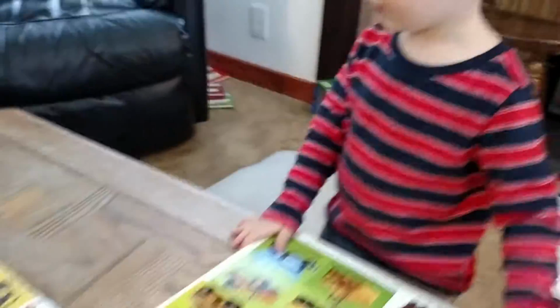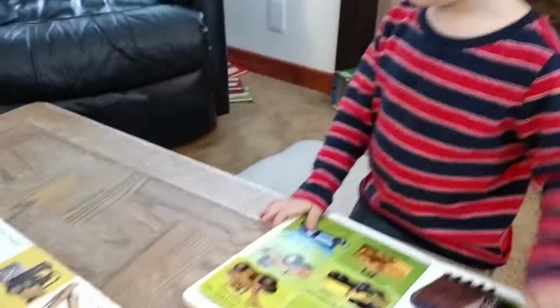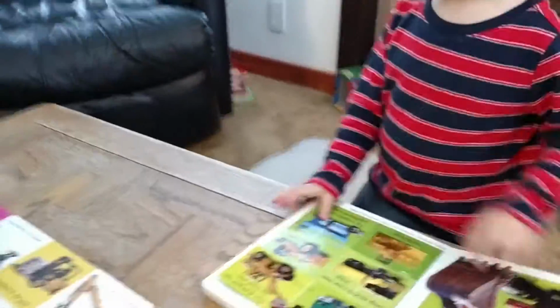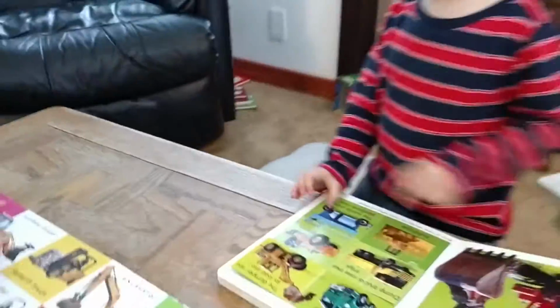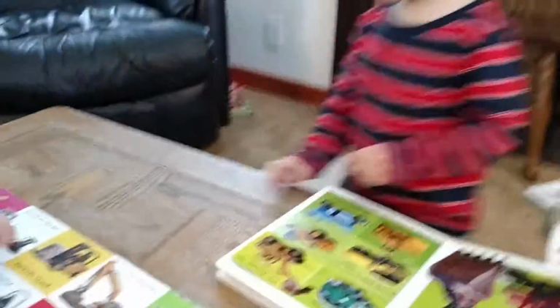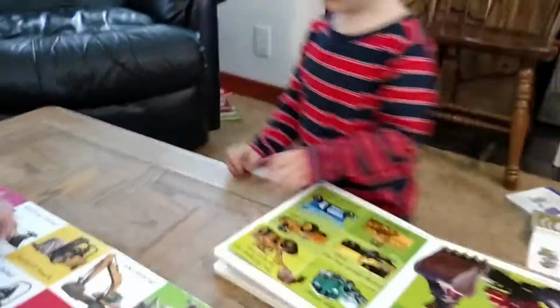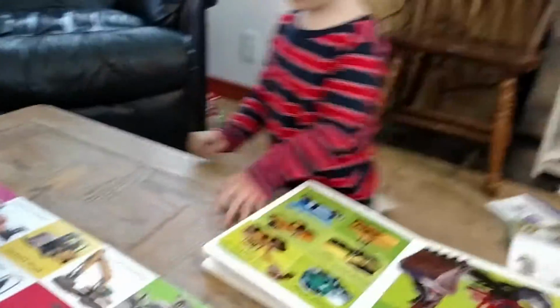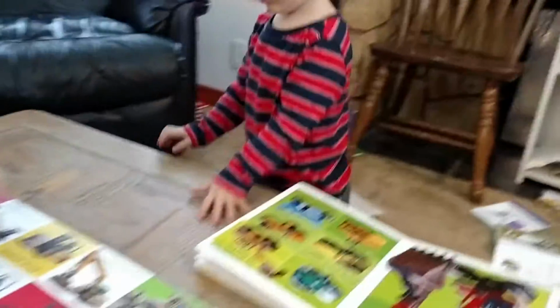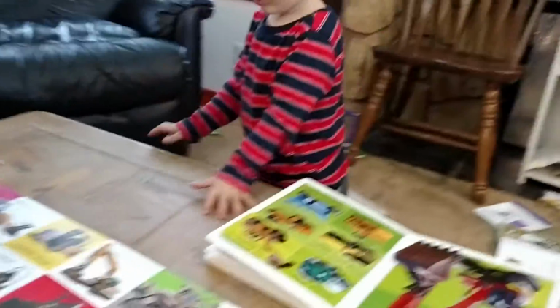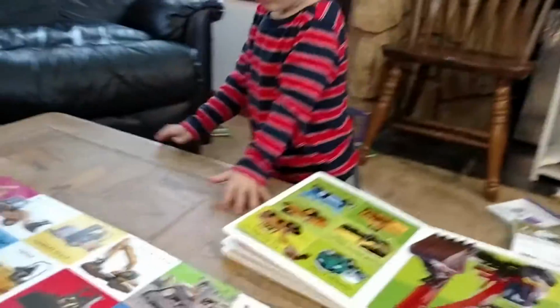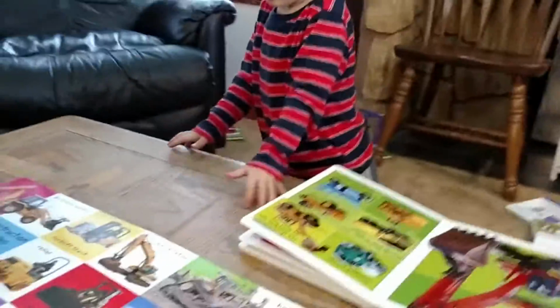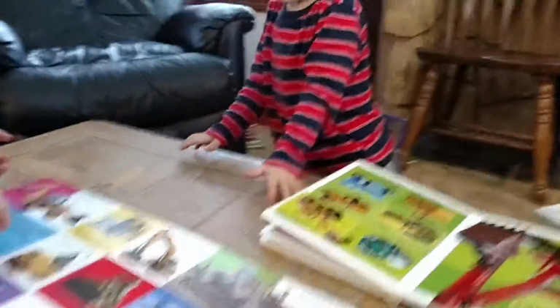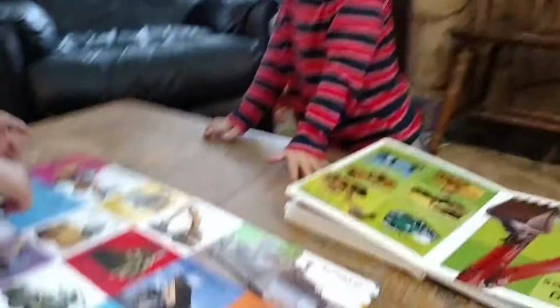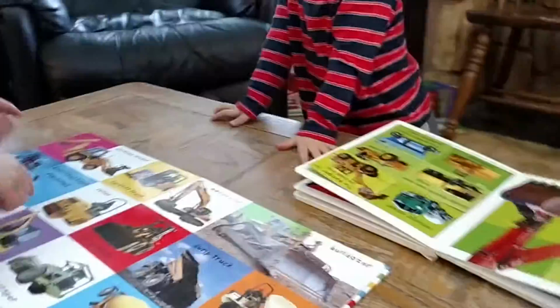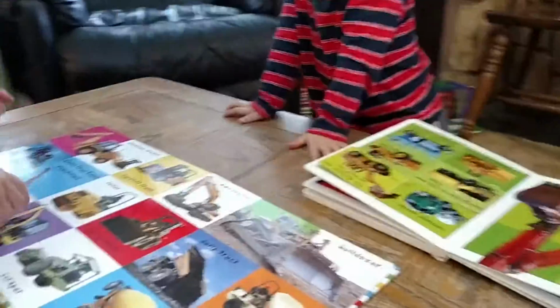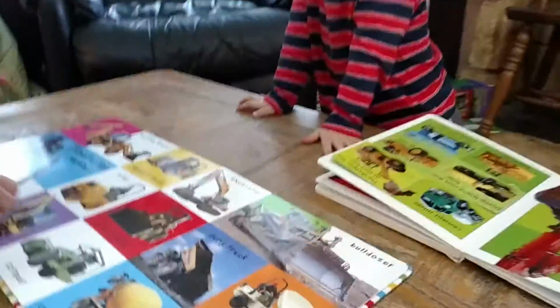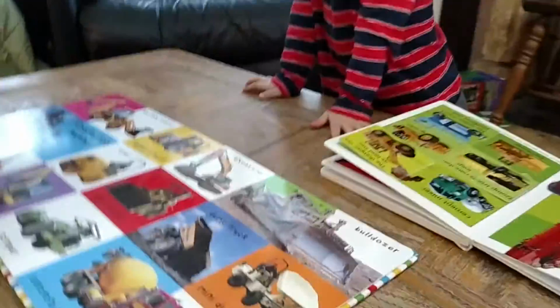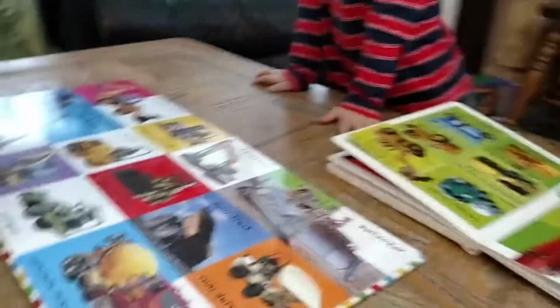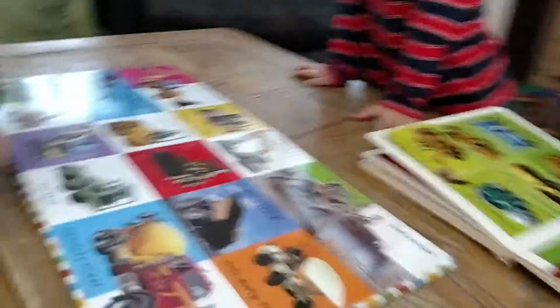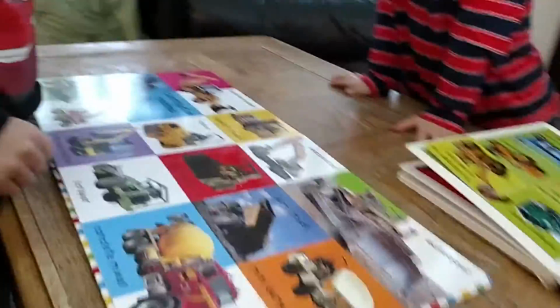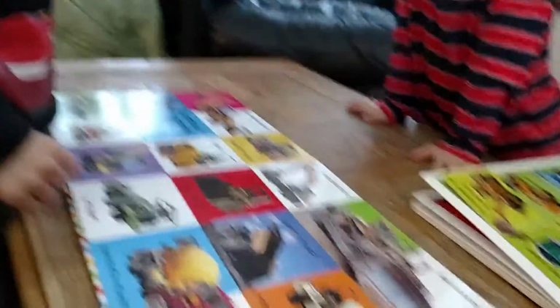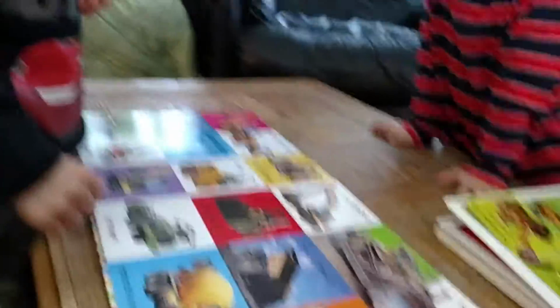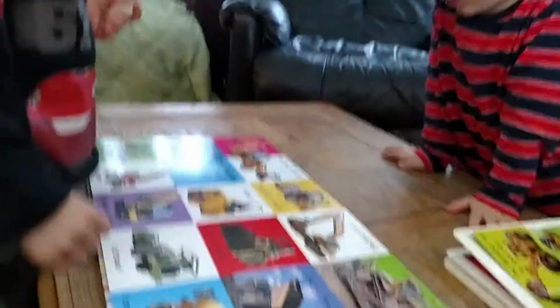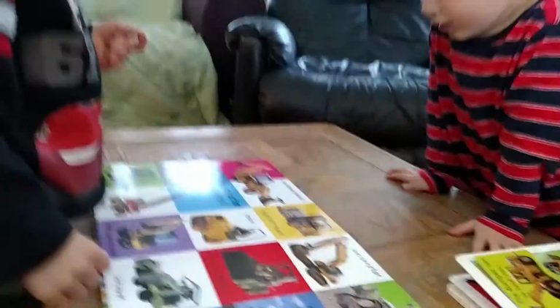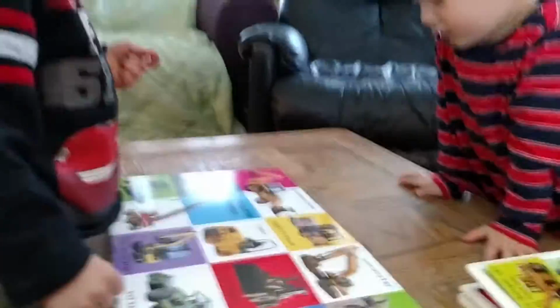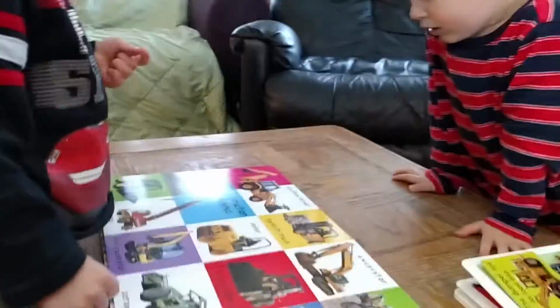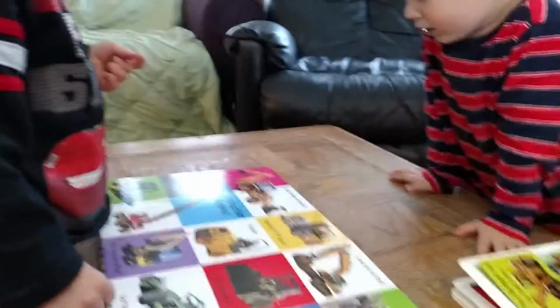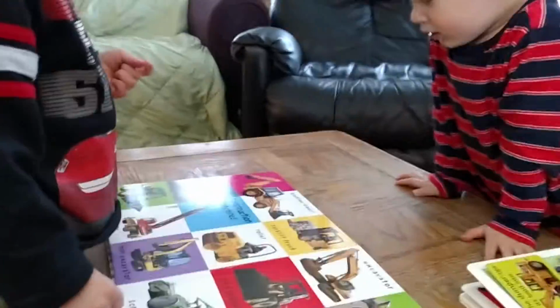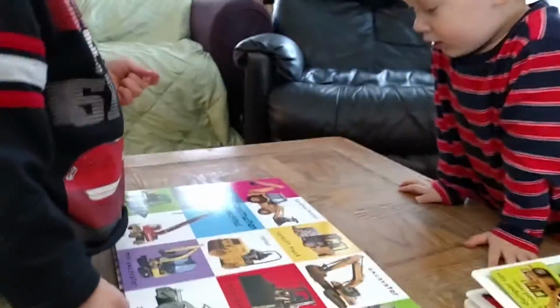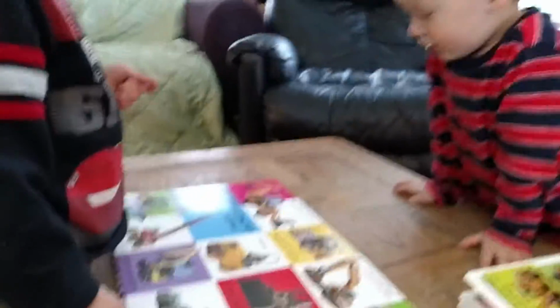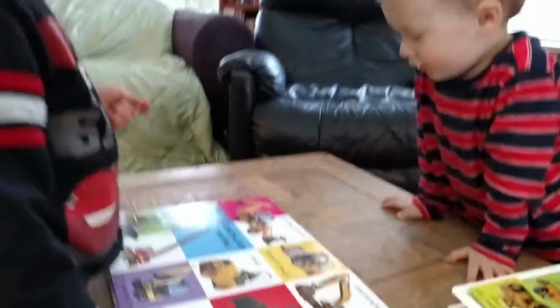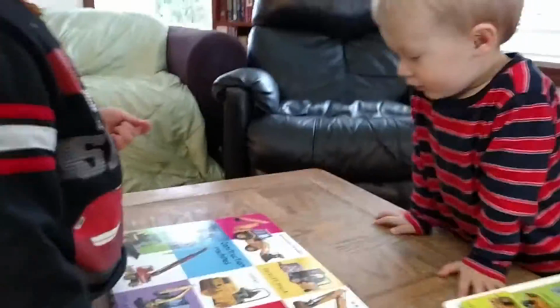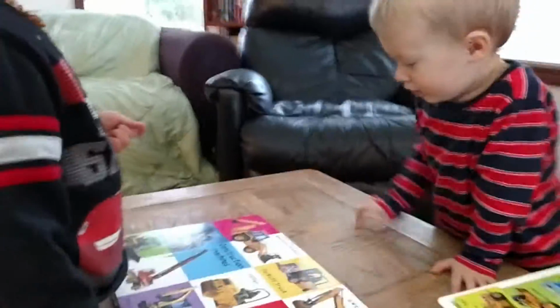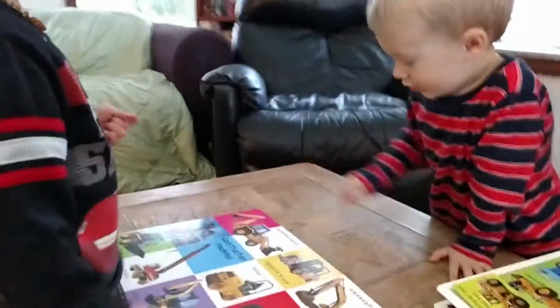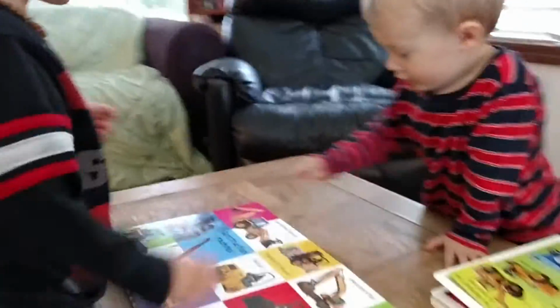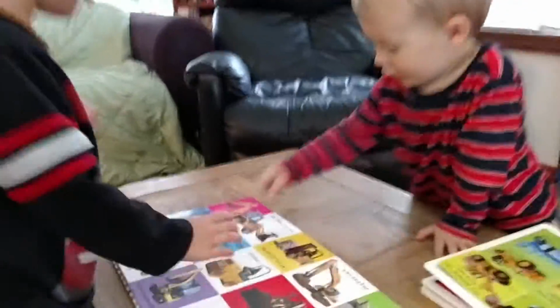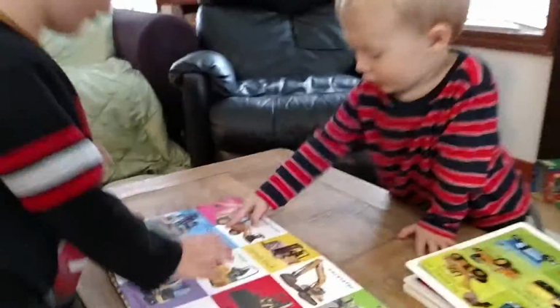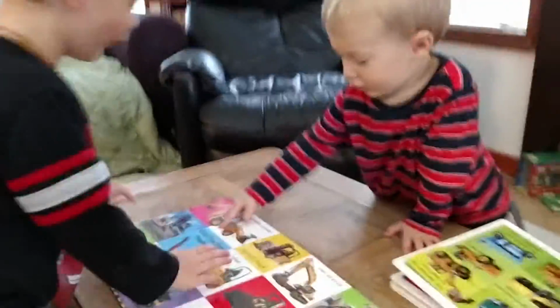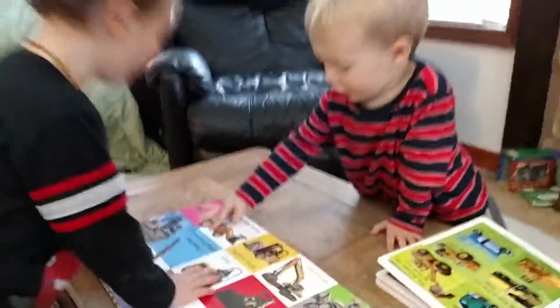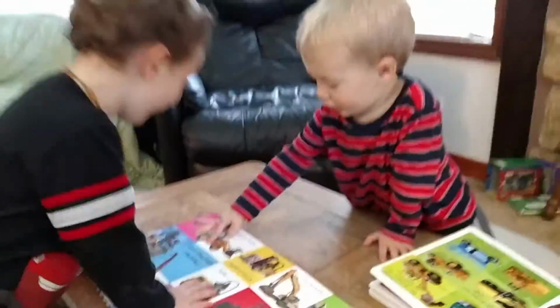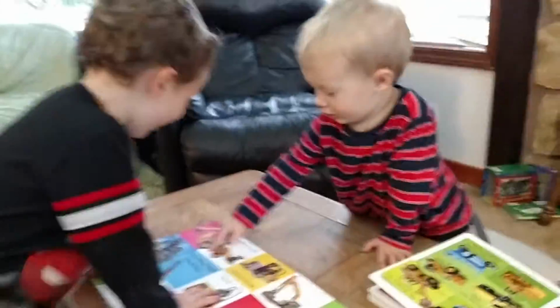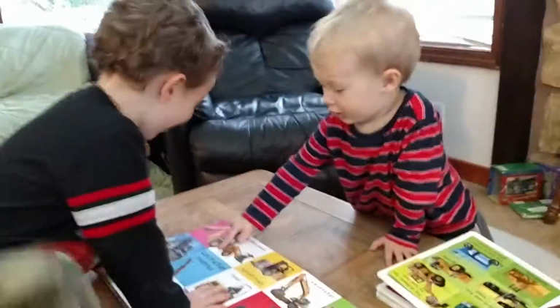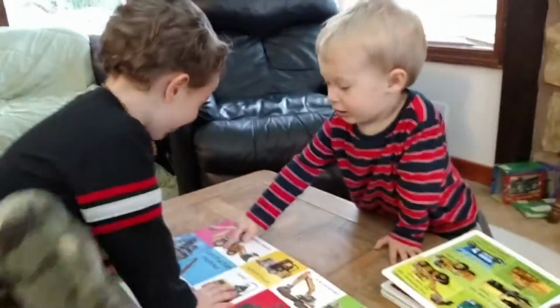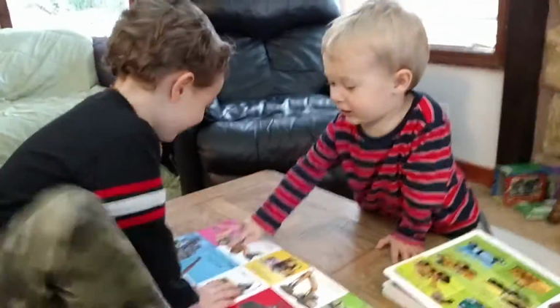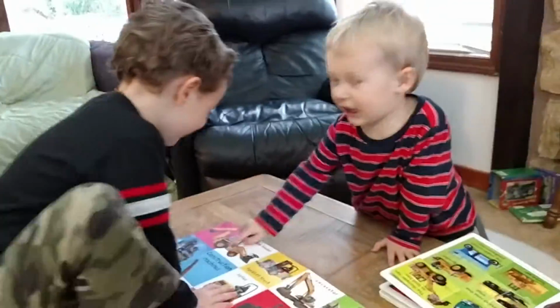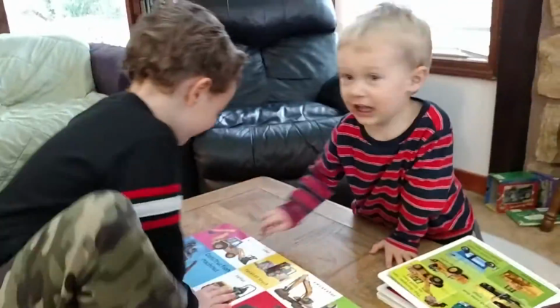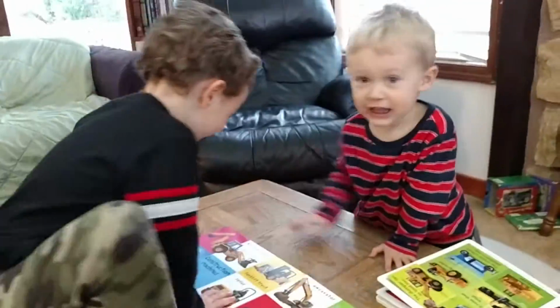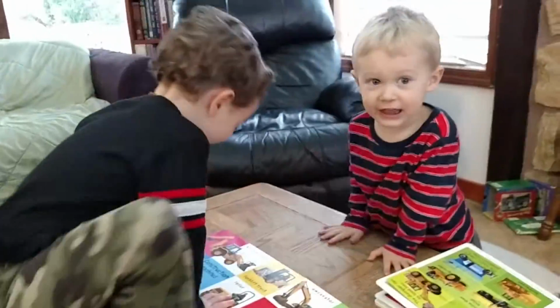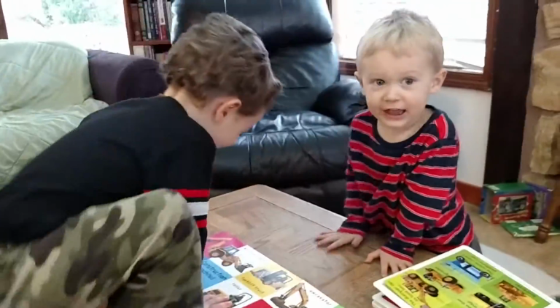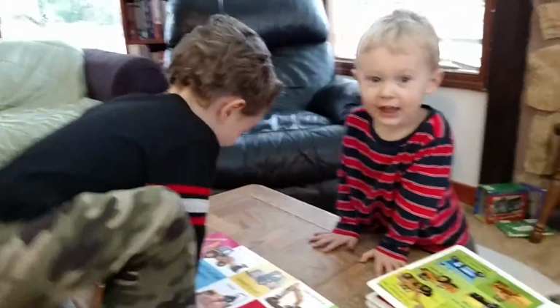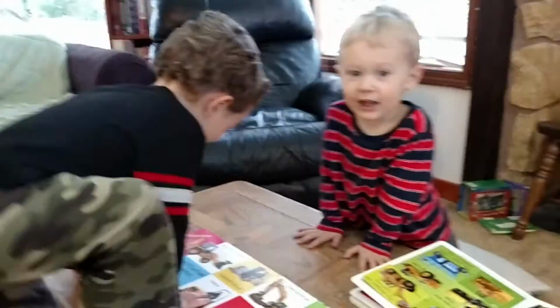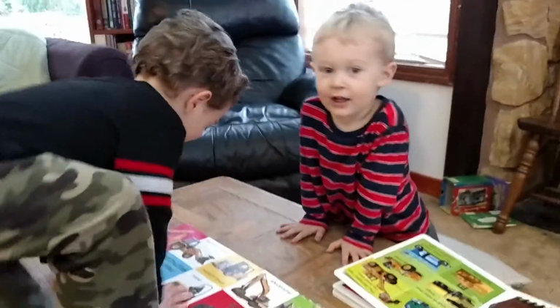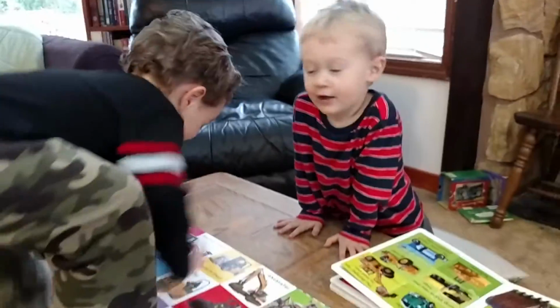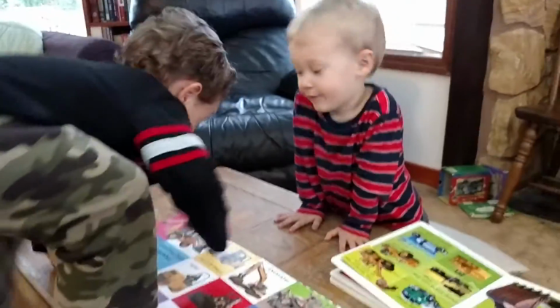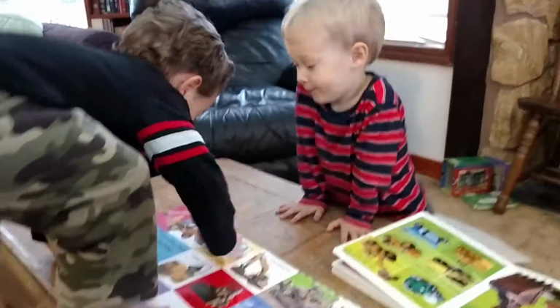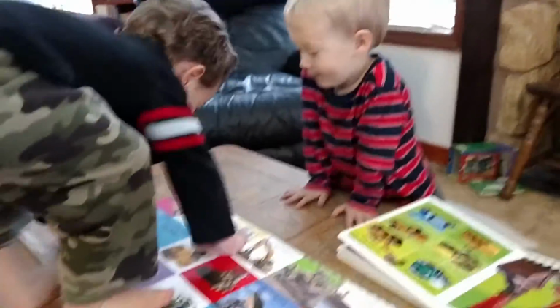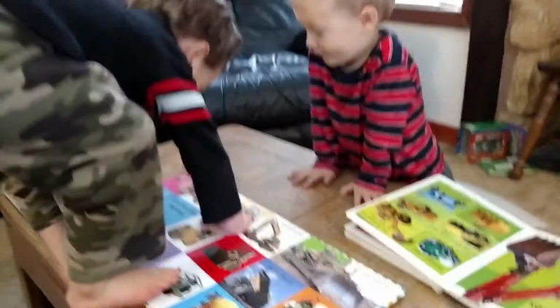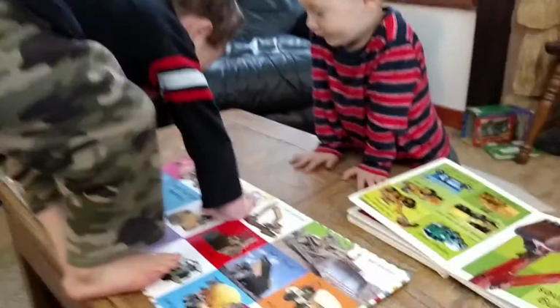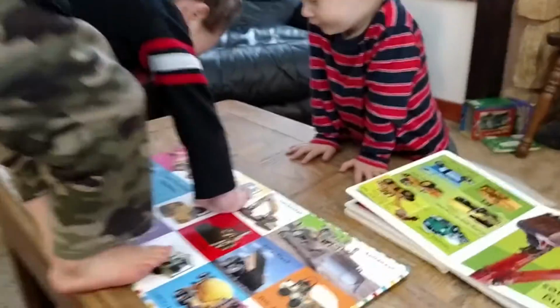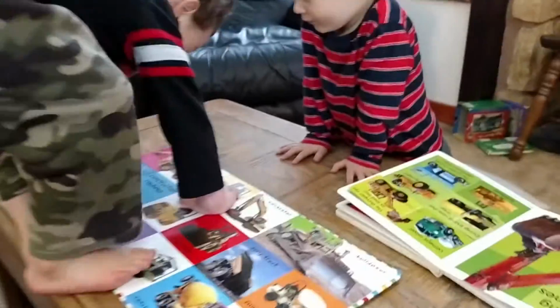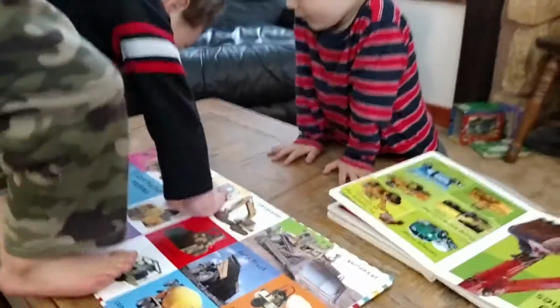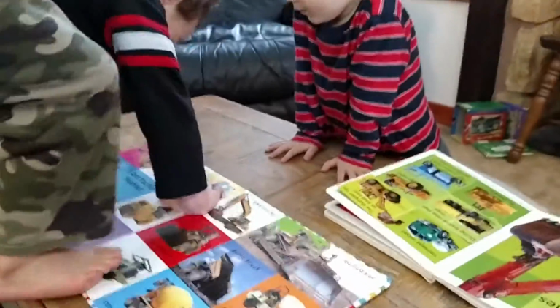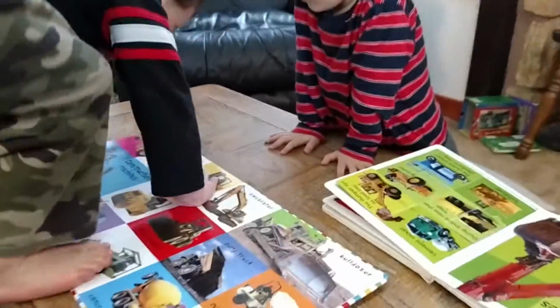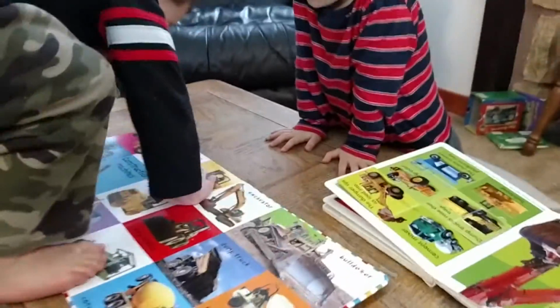Good job. What is this? A backhoe loader. Oh, yes. I saw you hiding it.